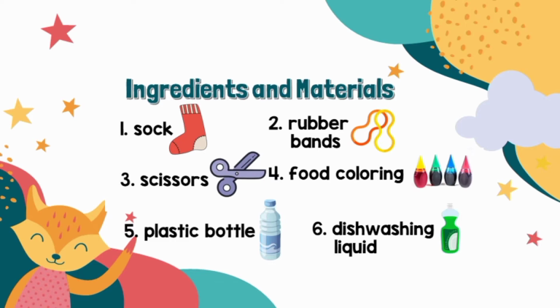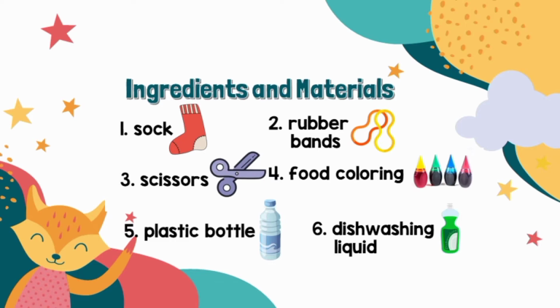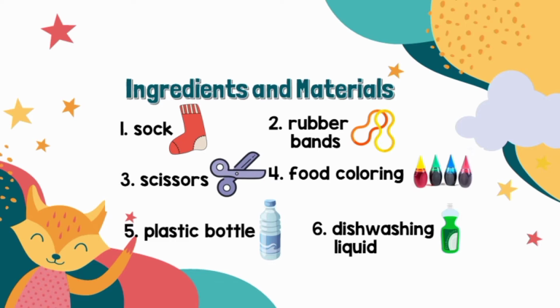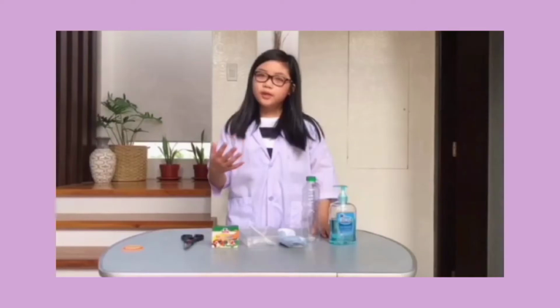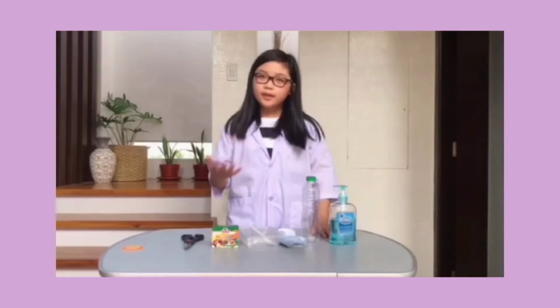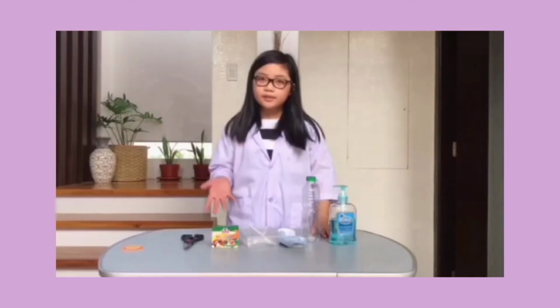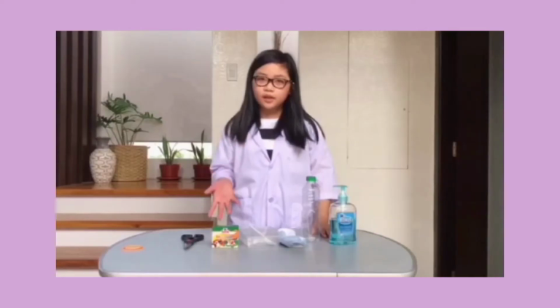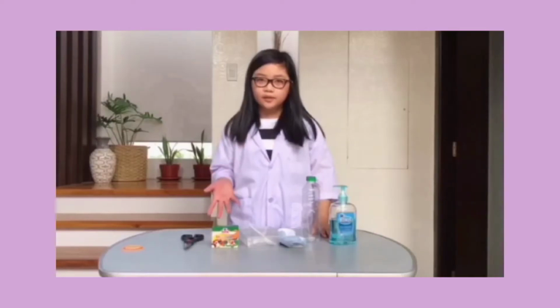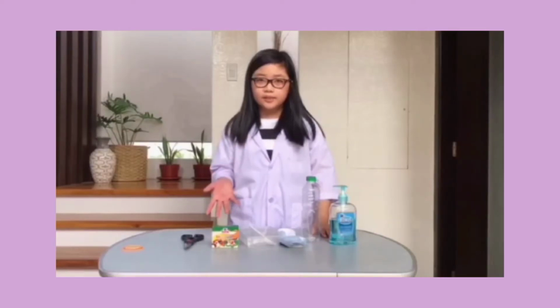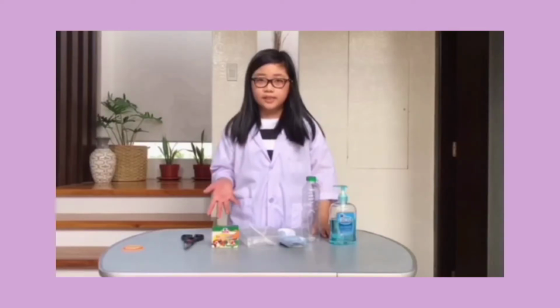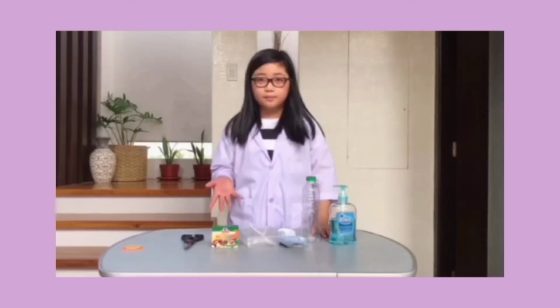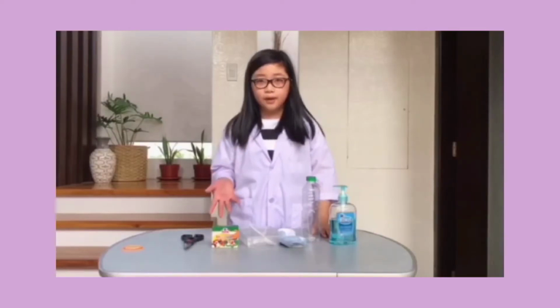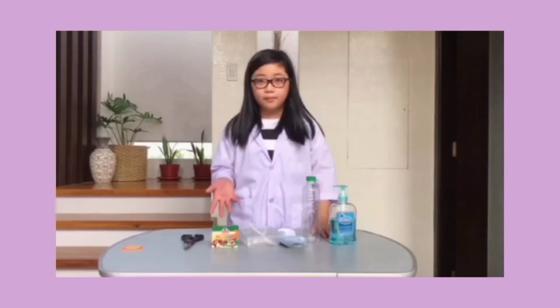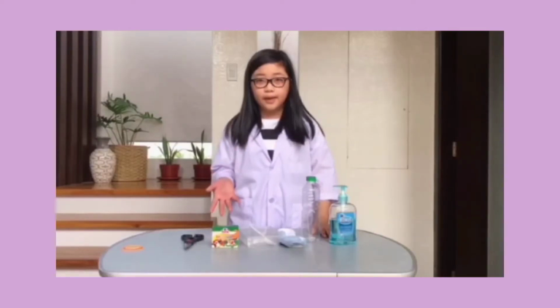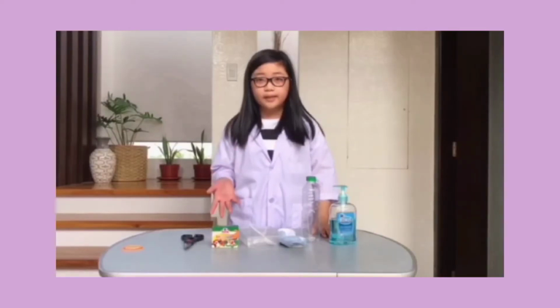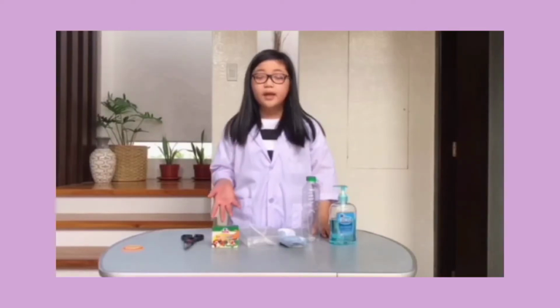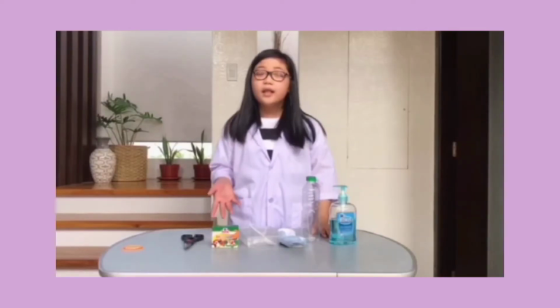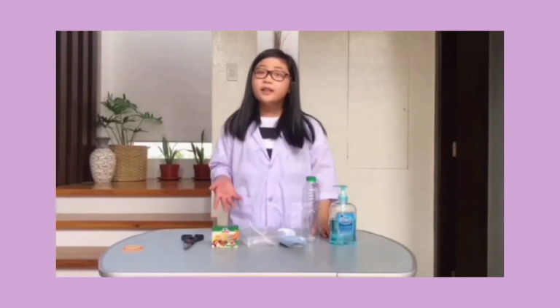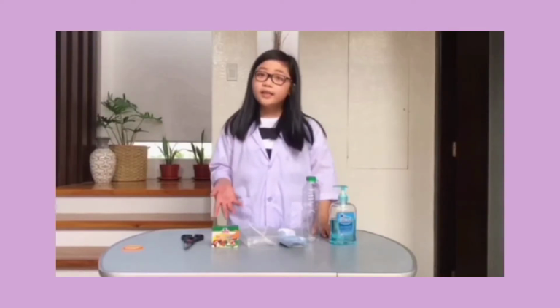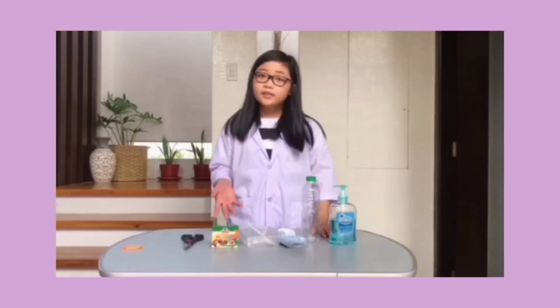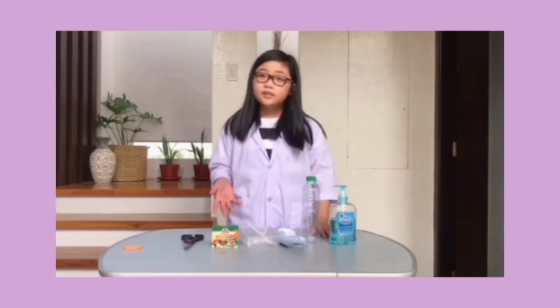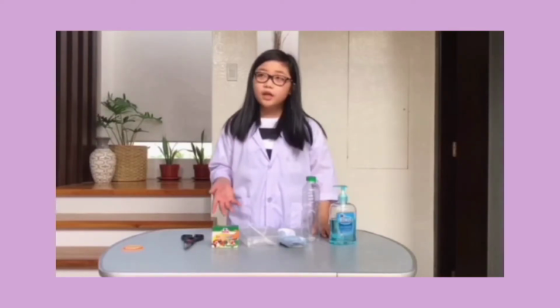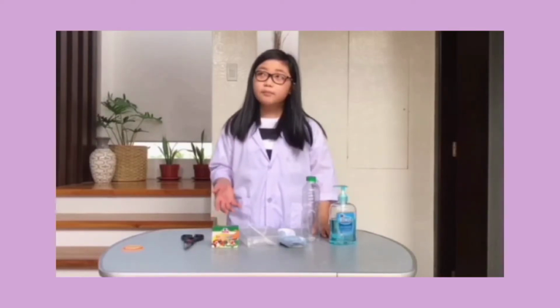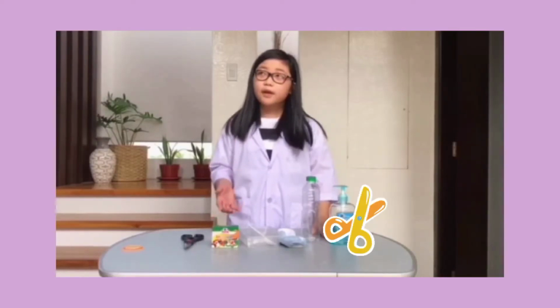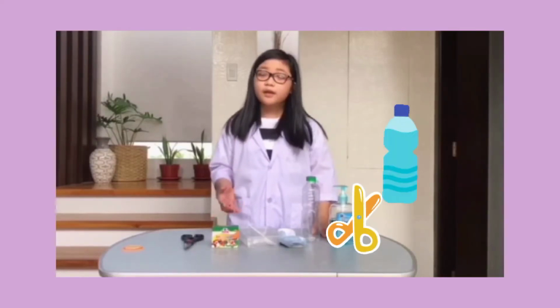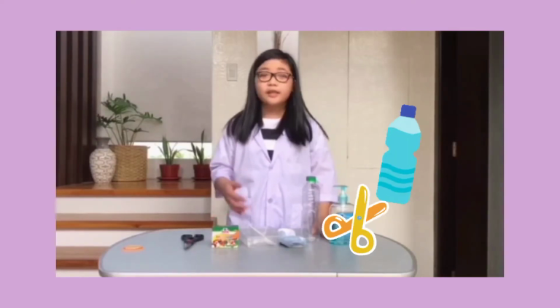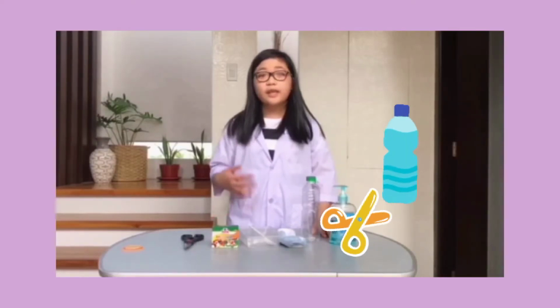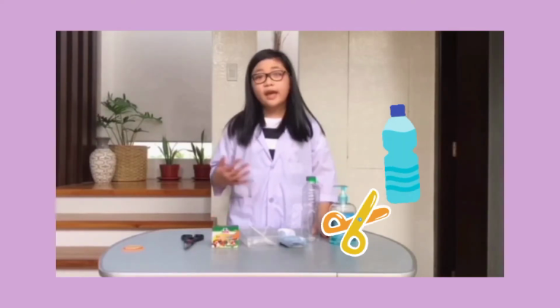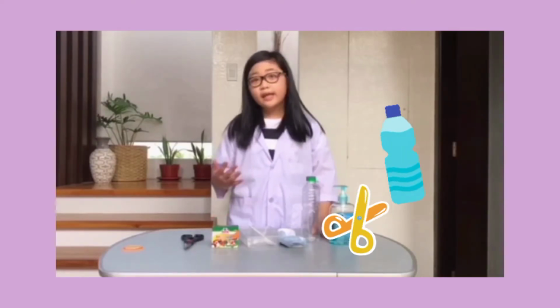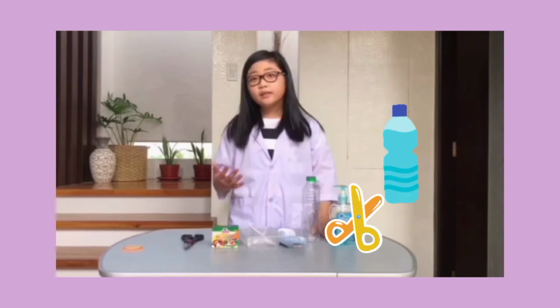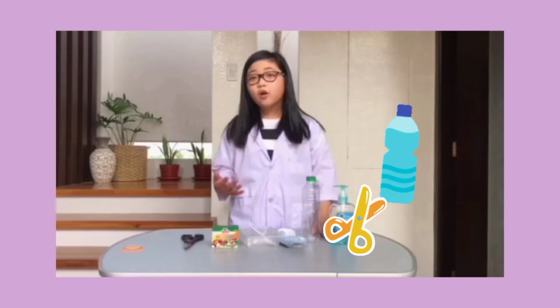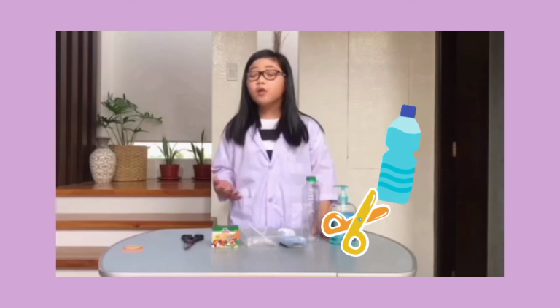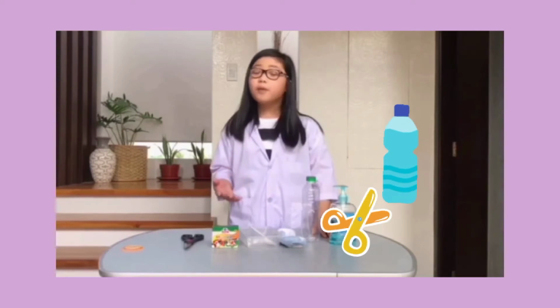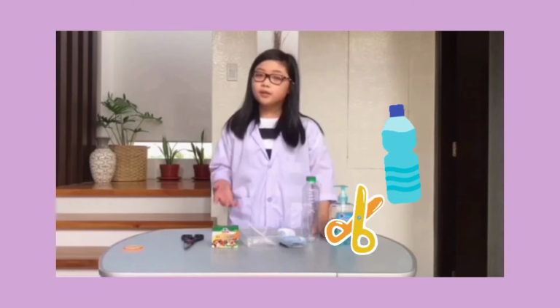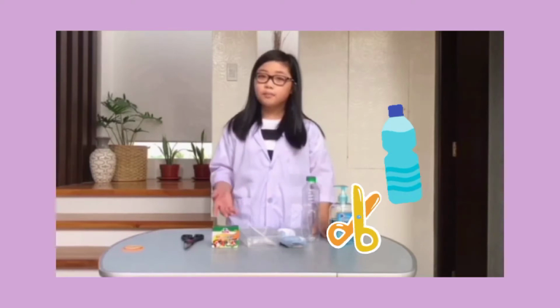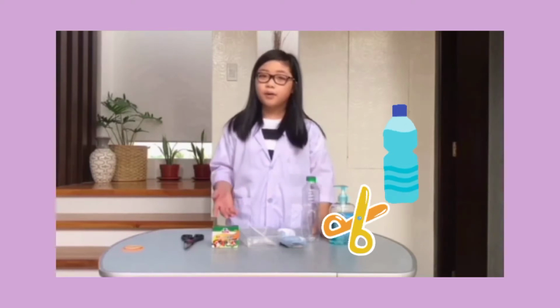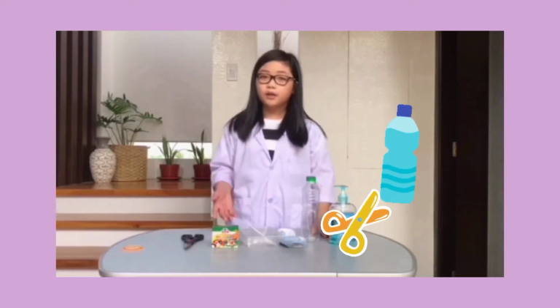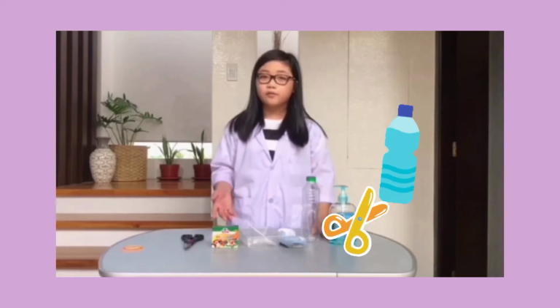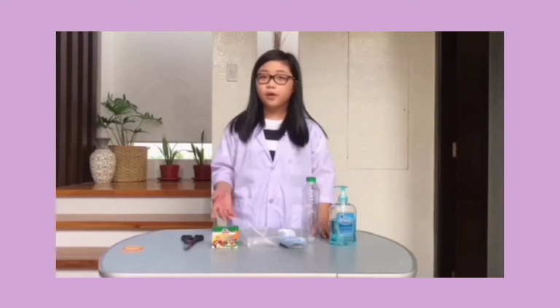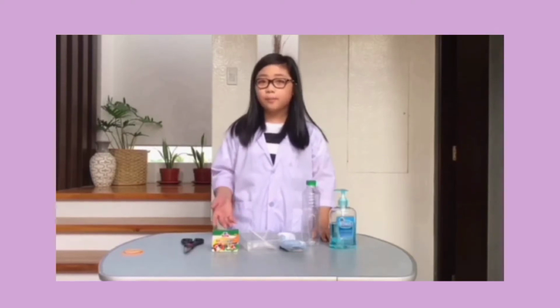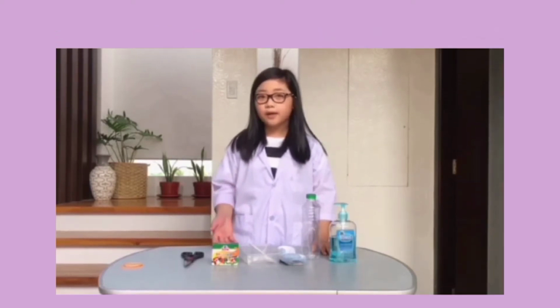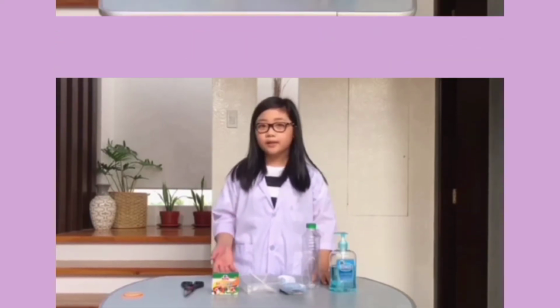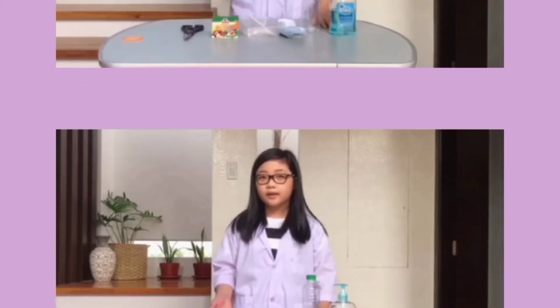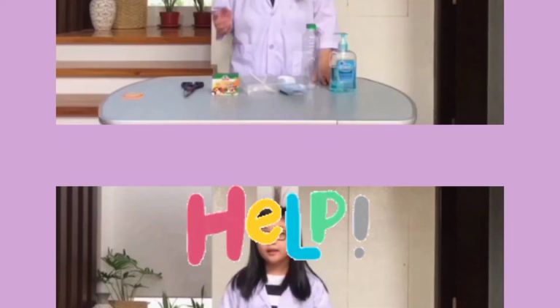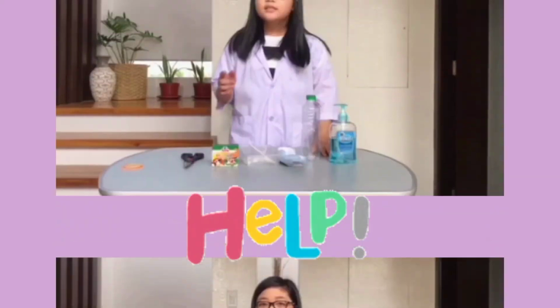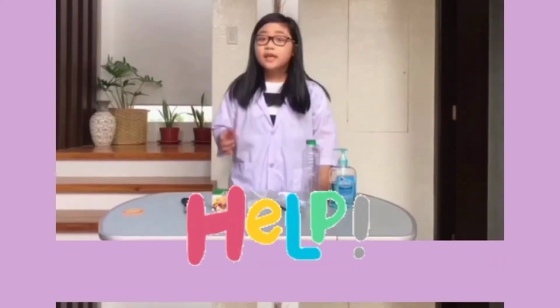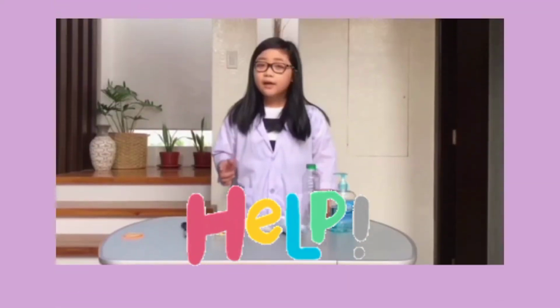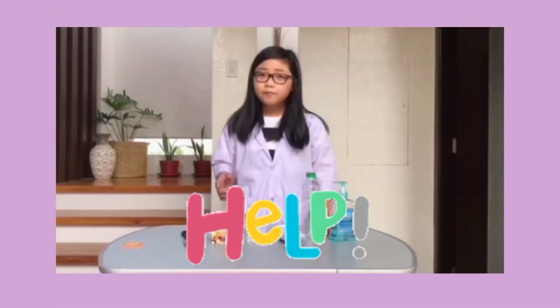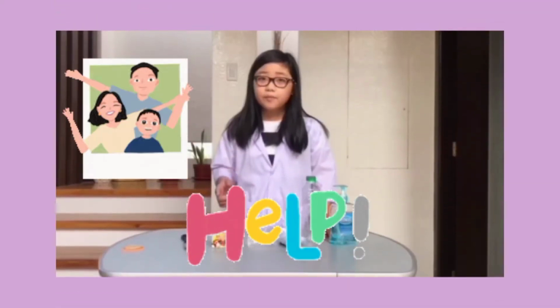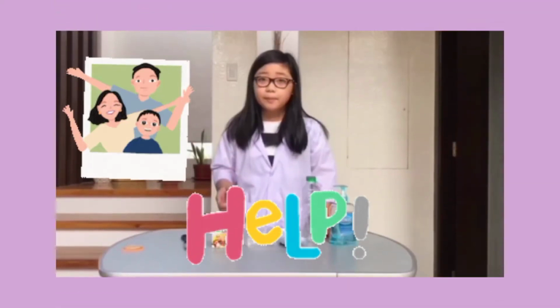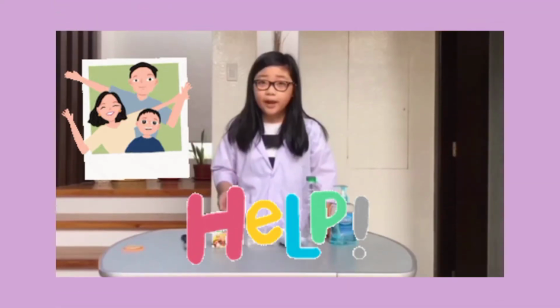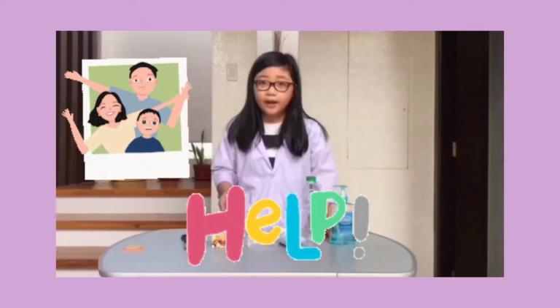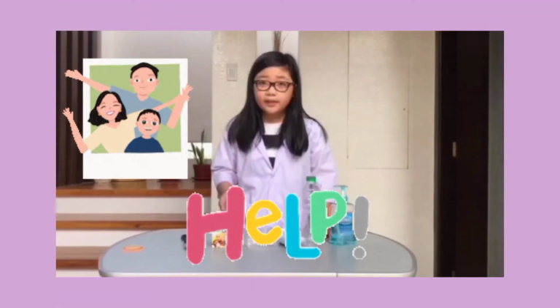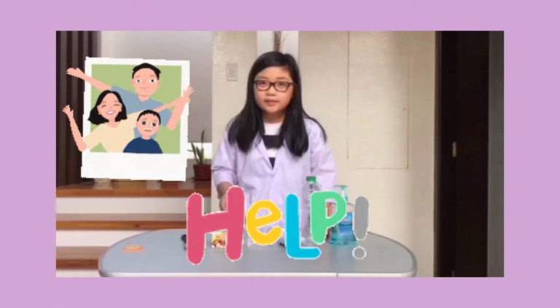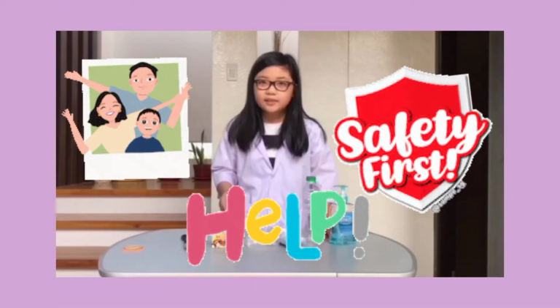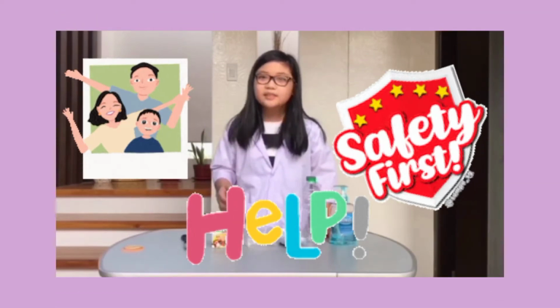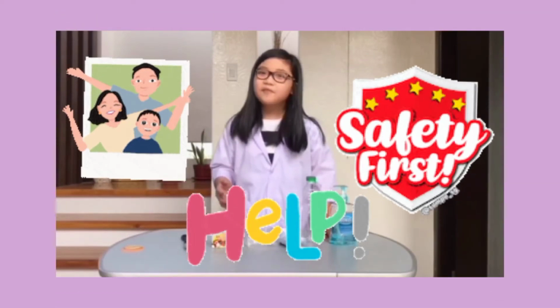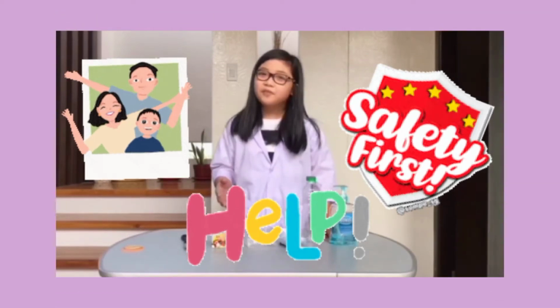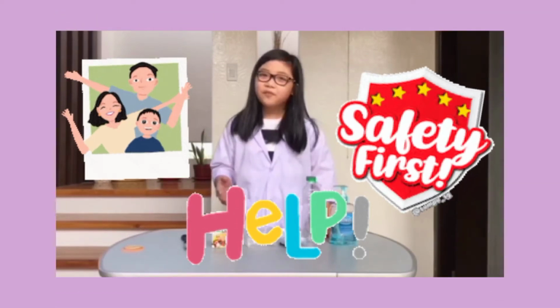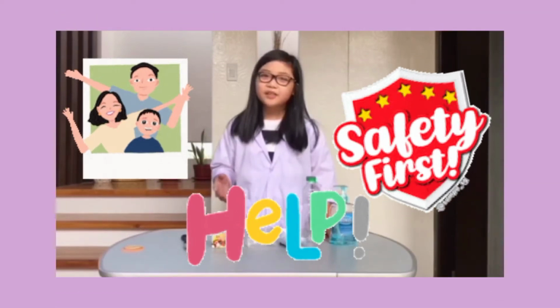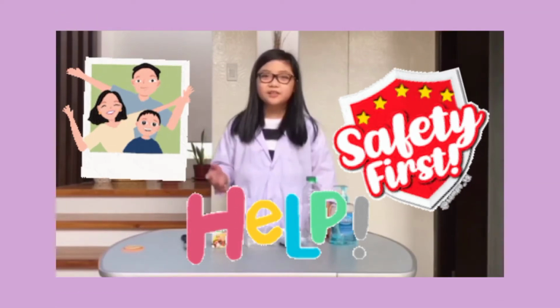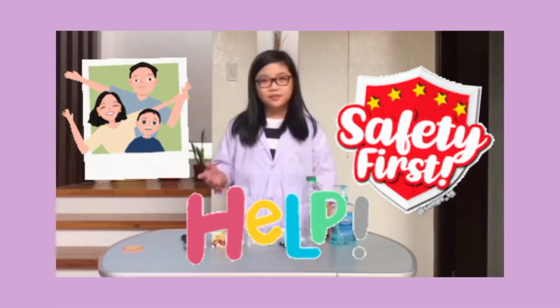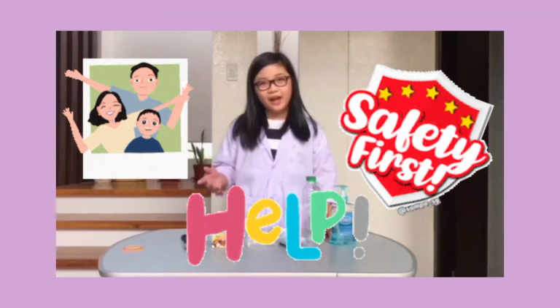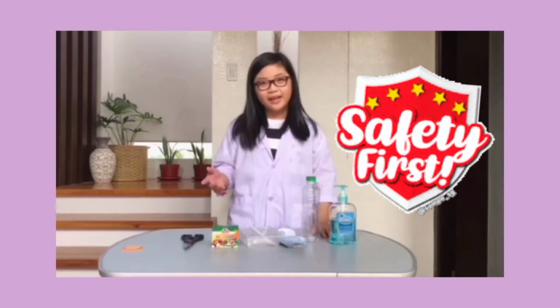To kick-start this experiment, let us start by cutting the end or bottom part of our bottle. Seek help from your parents! Safety first, right?